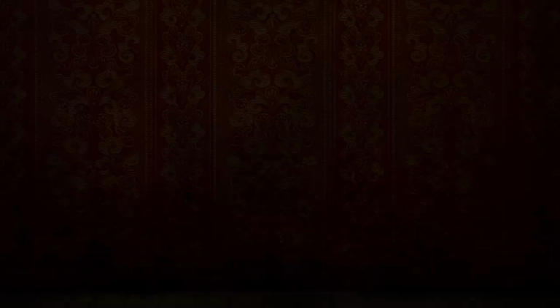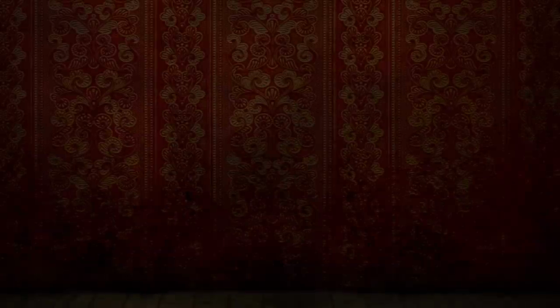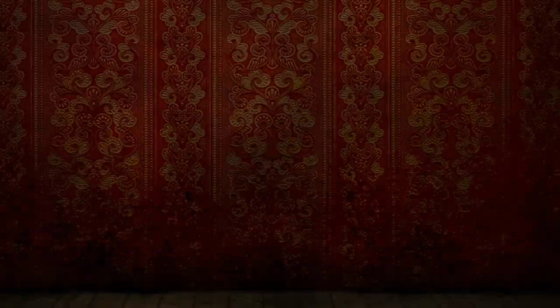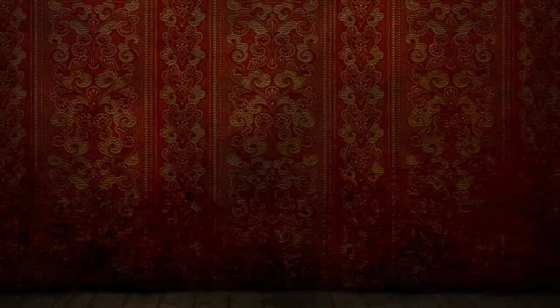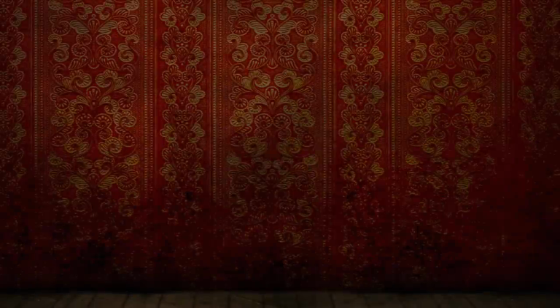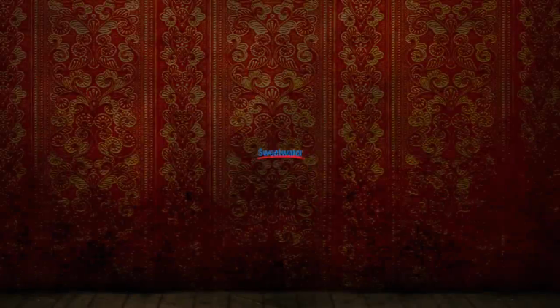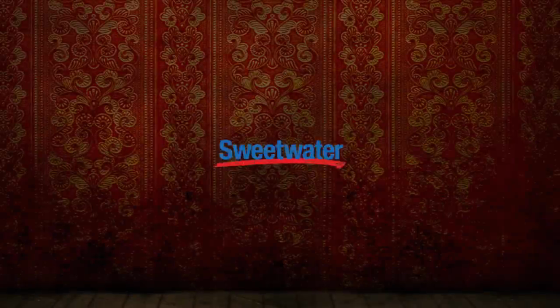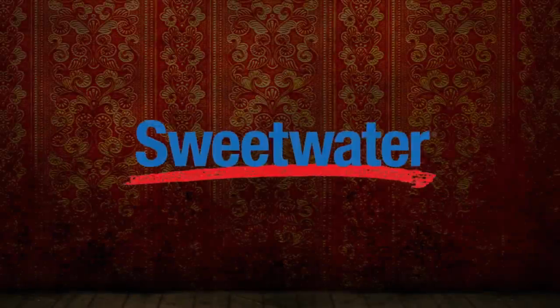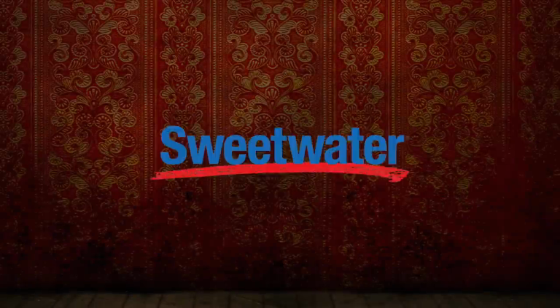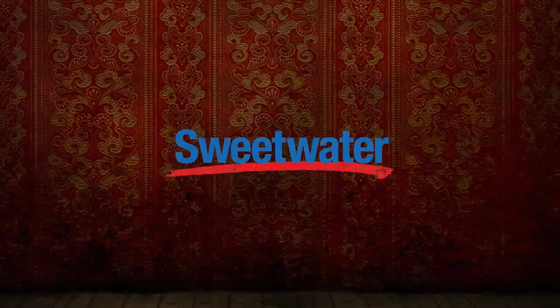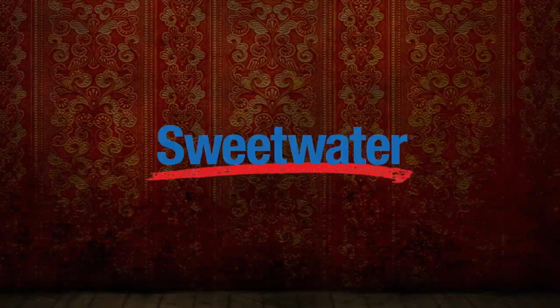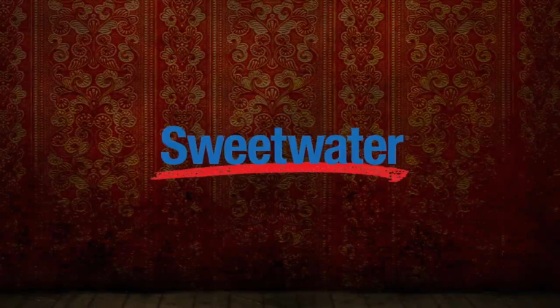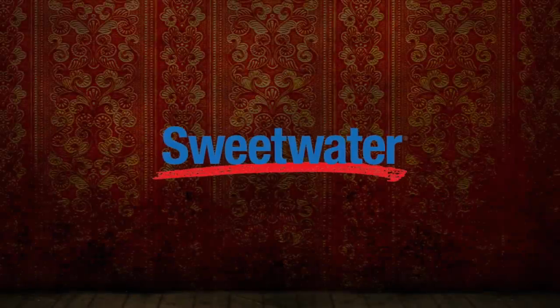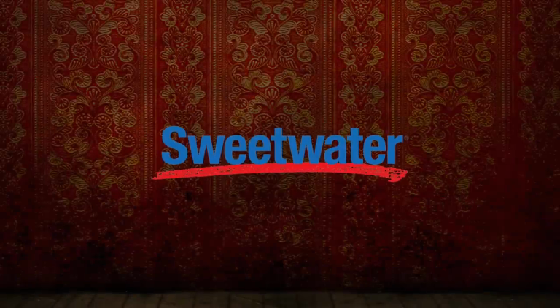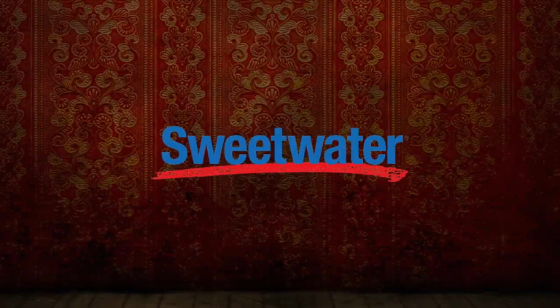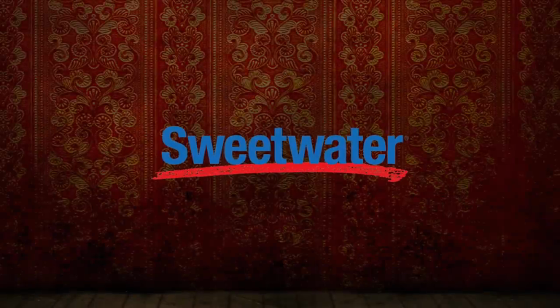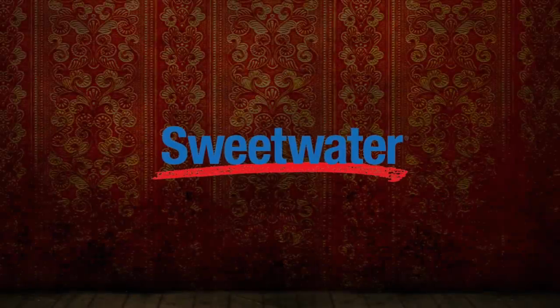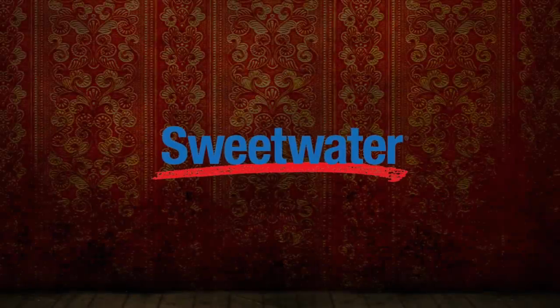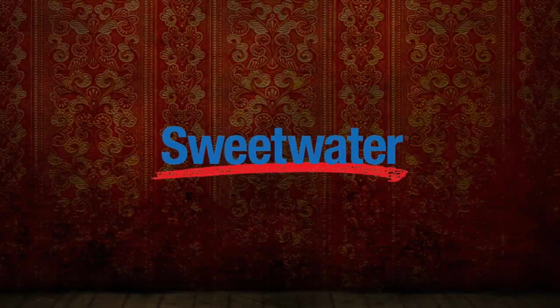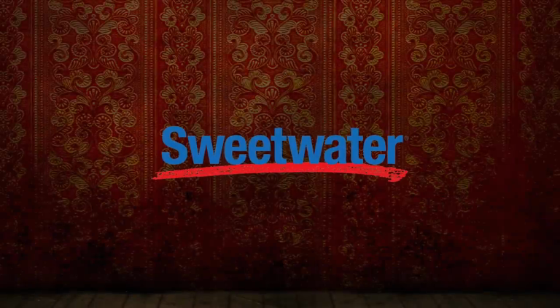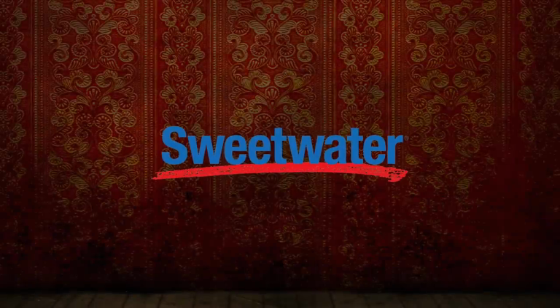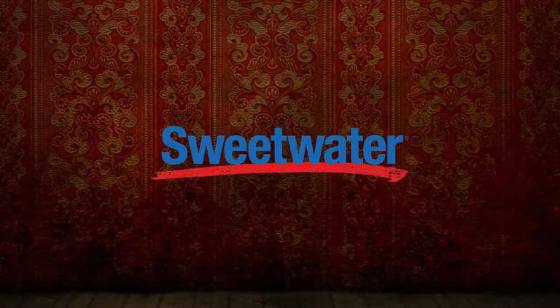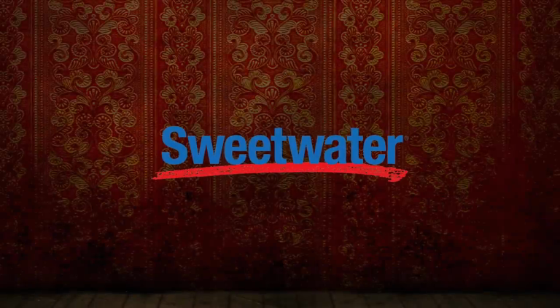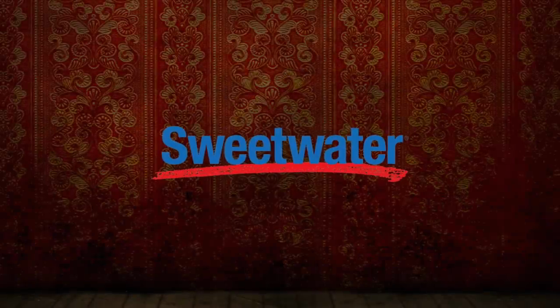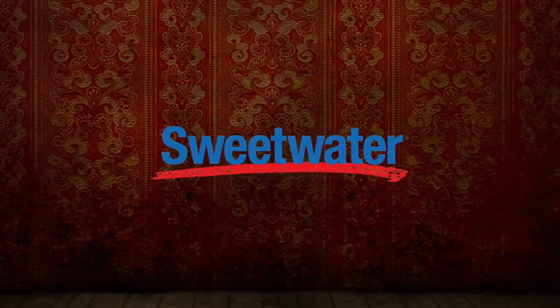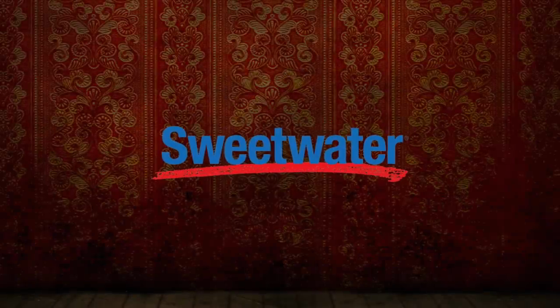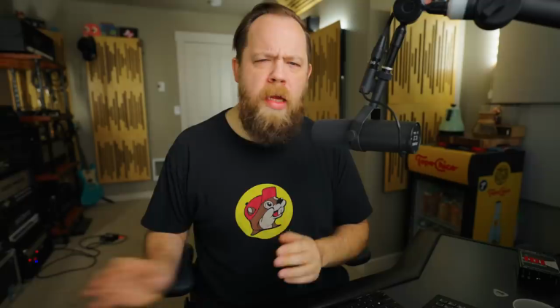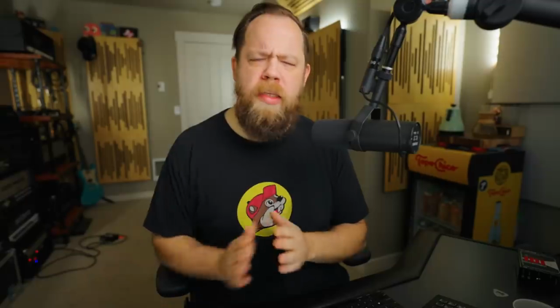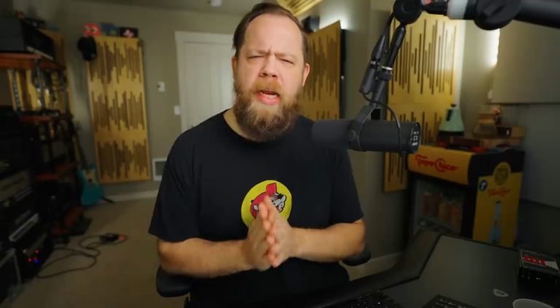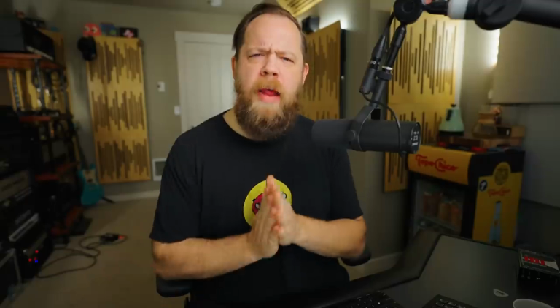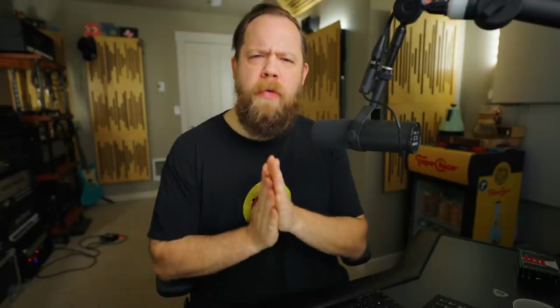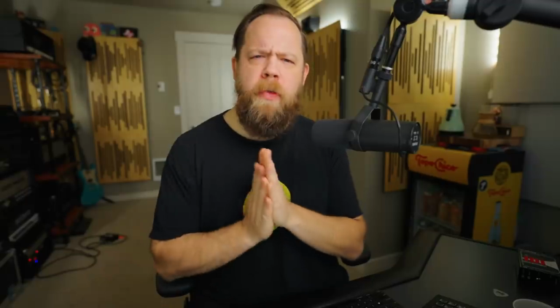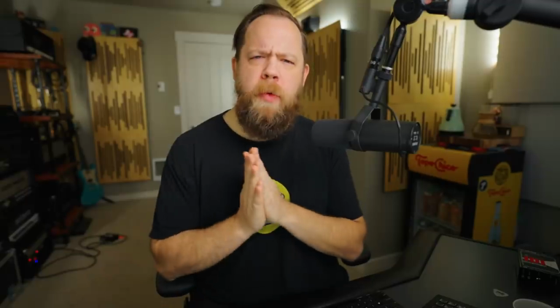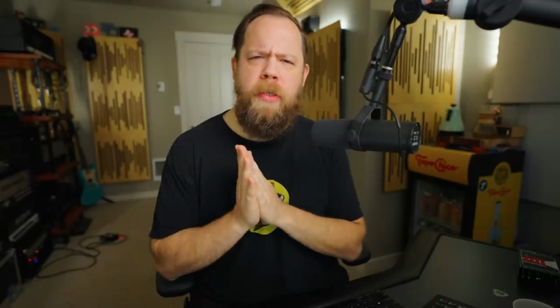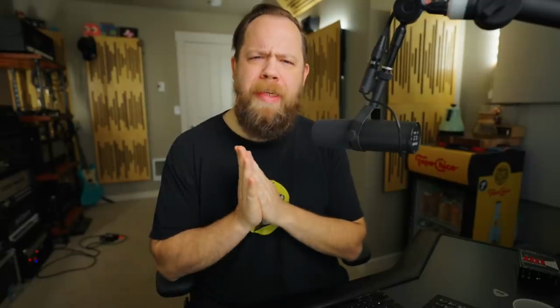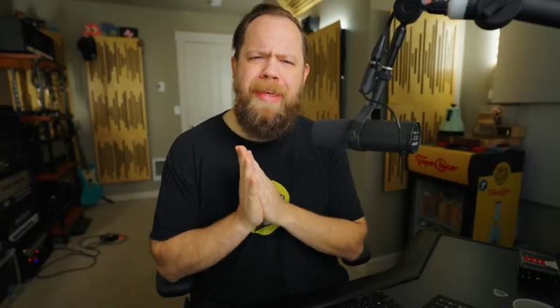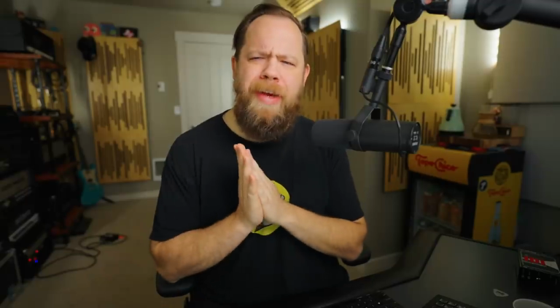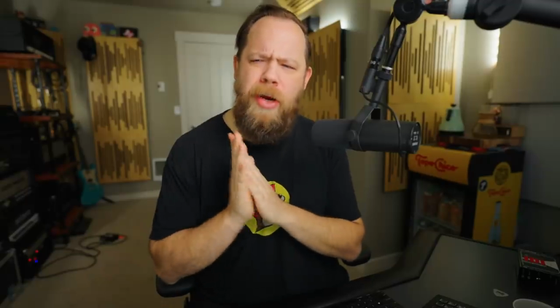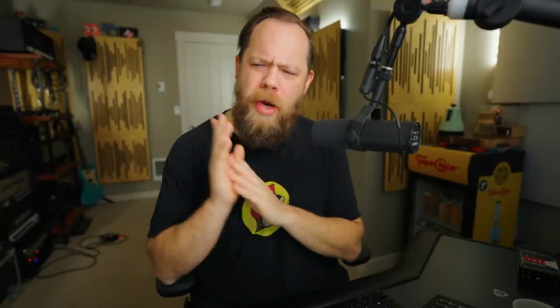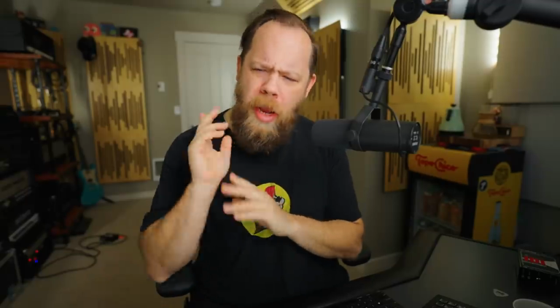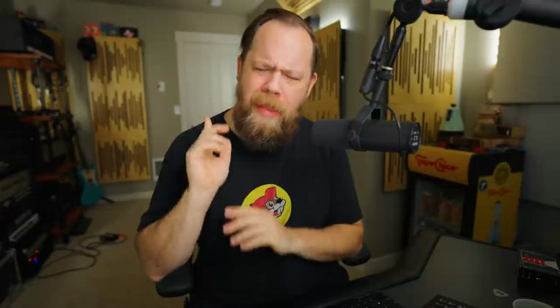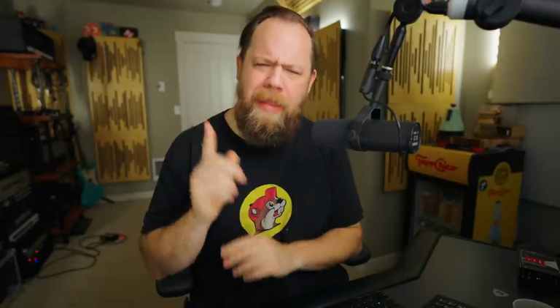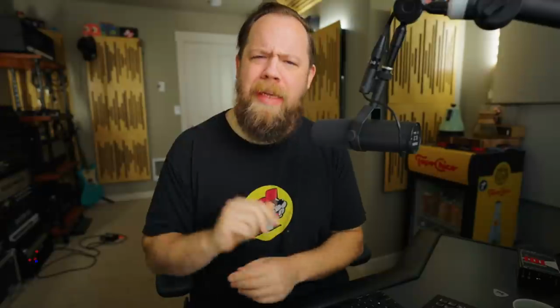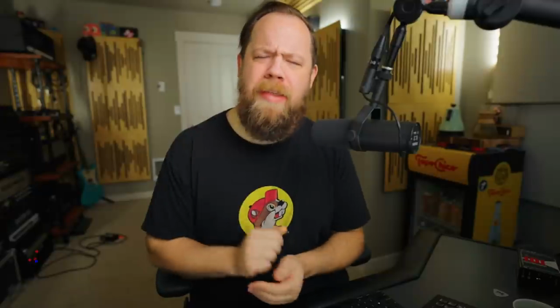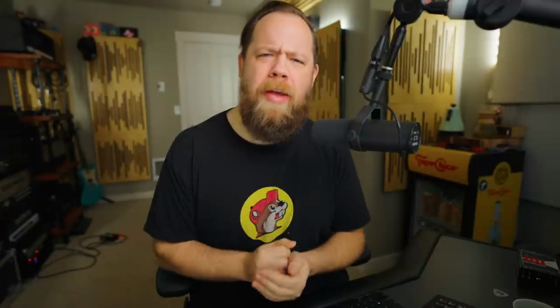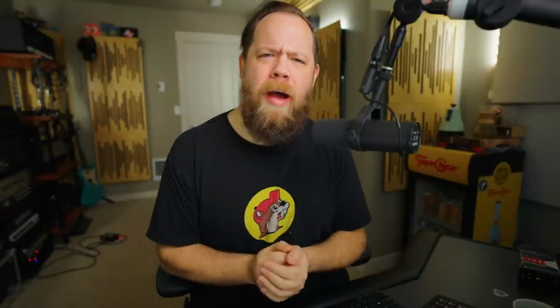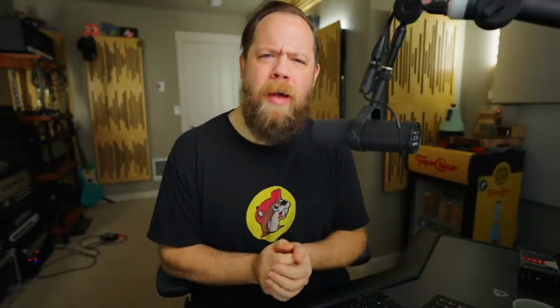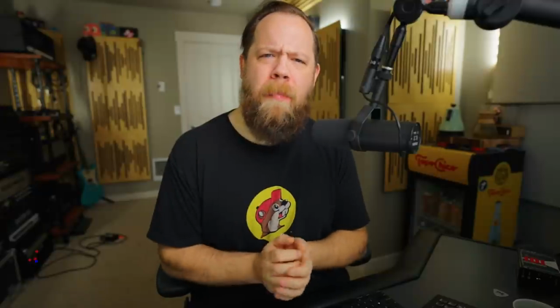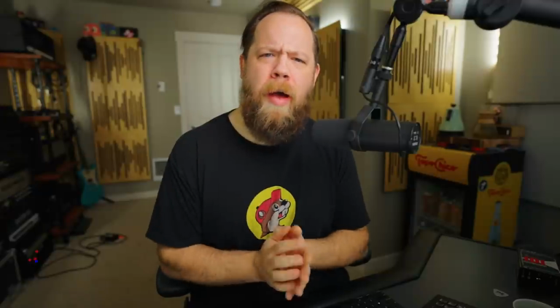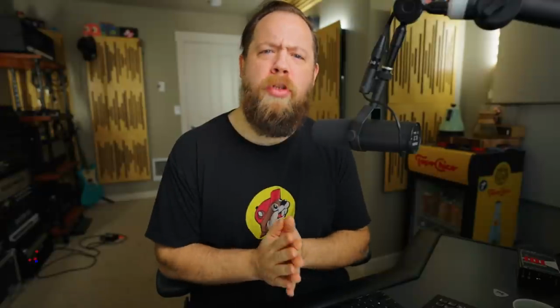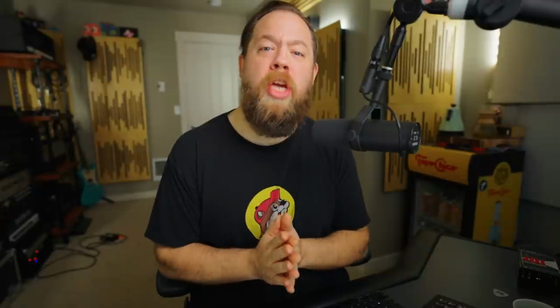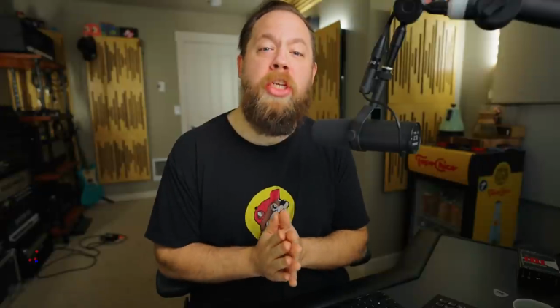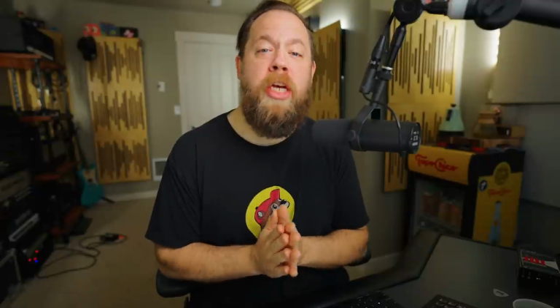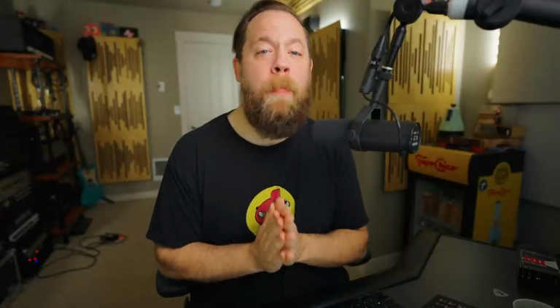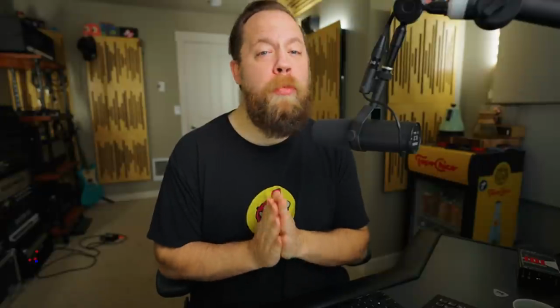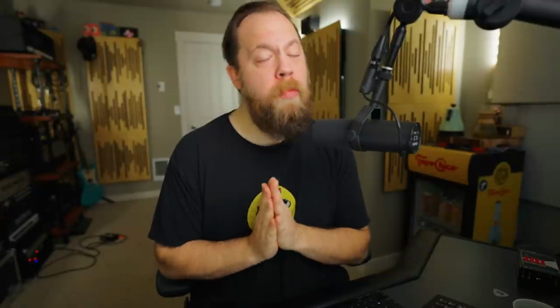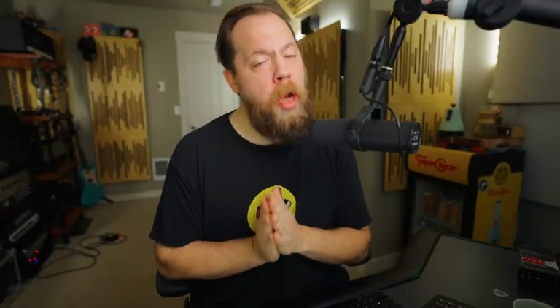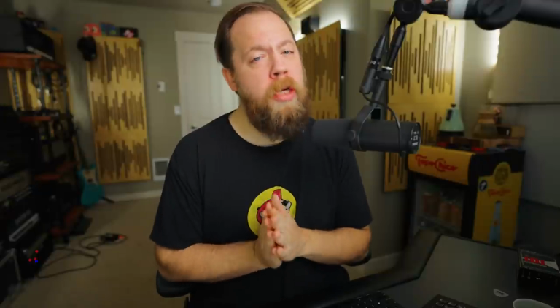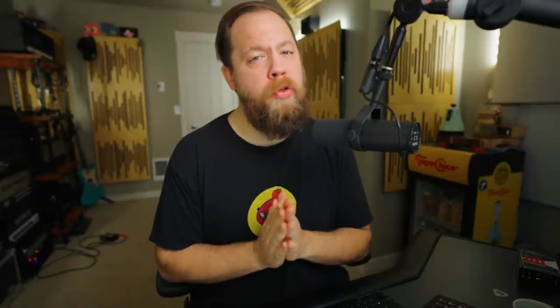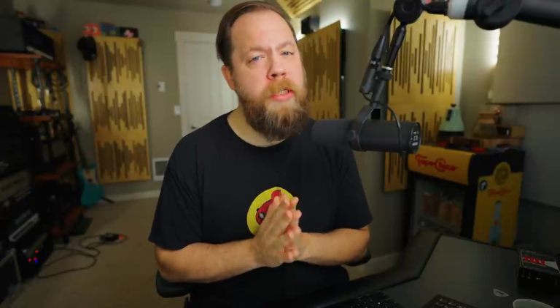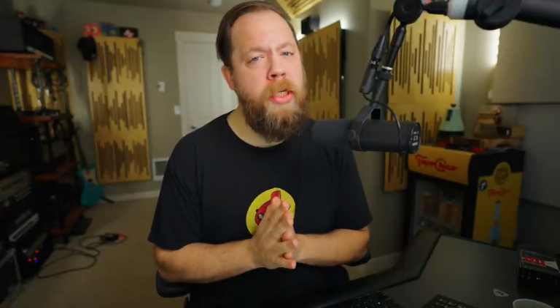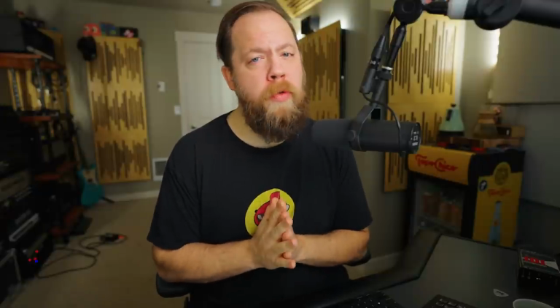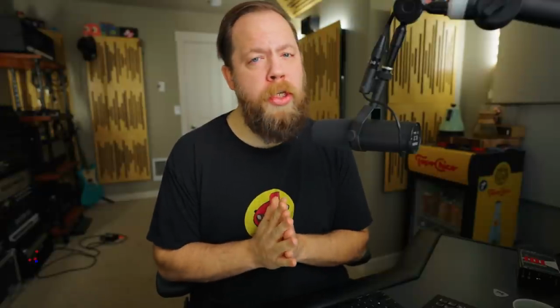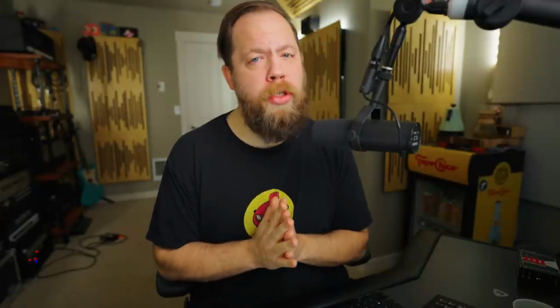This video is sponsored by Sweetwater. Today on Wrist Beards & Gear, let's talk about changing up your monitoring situation.